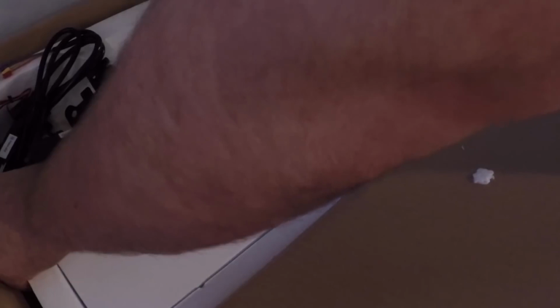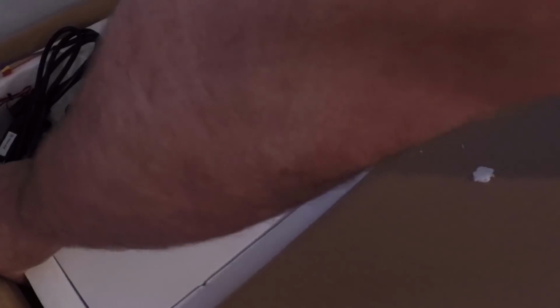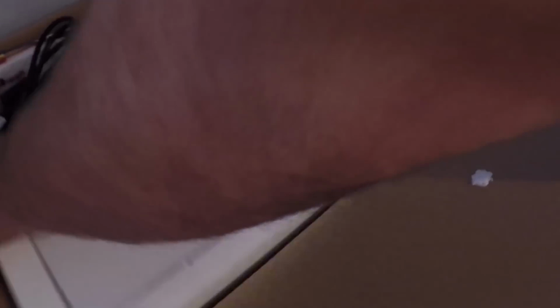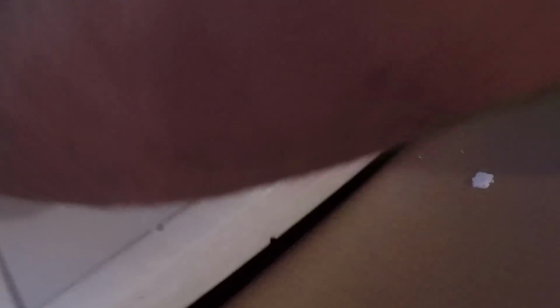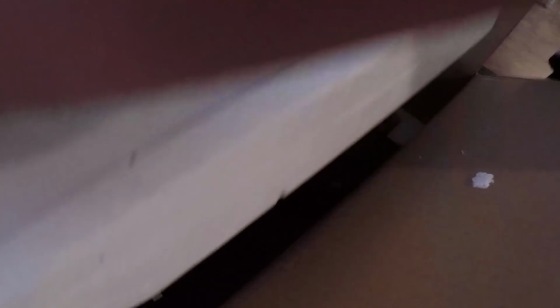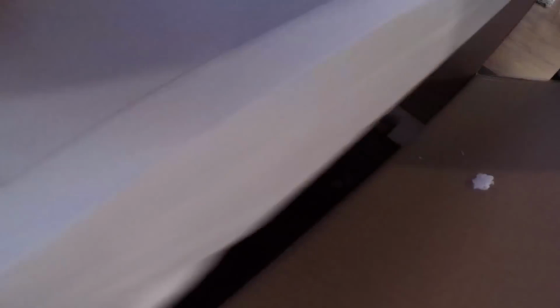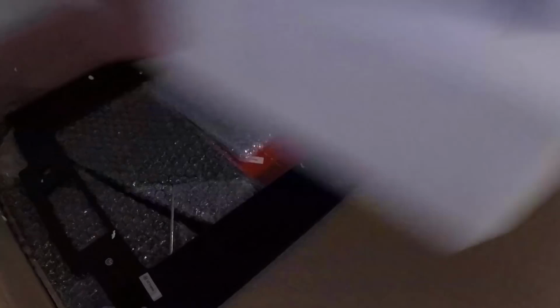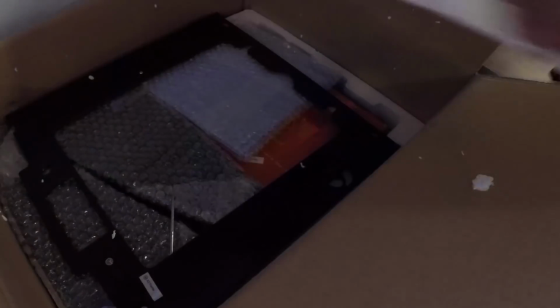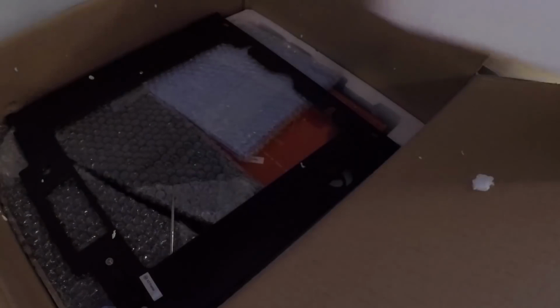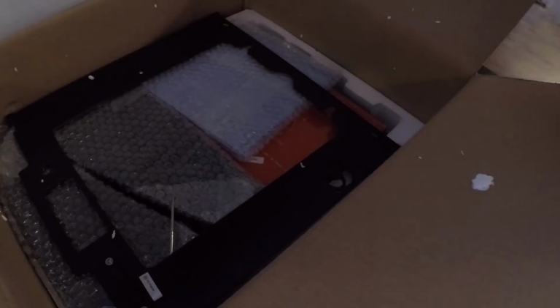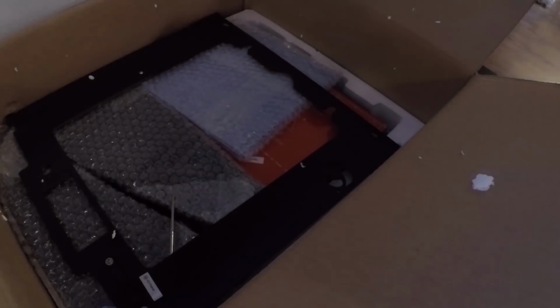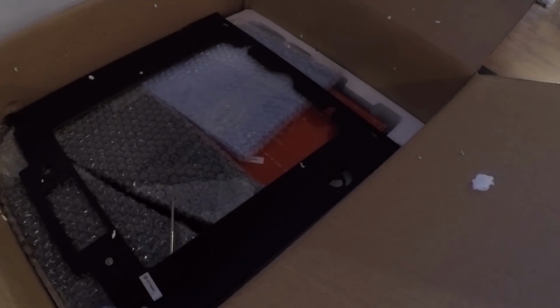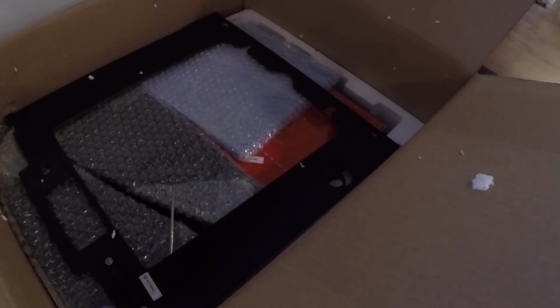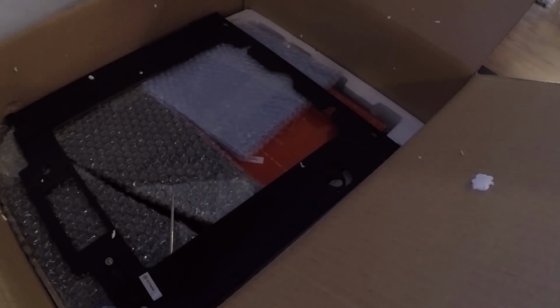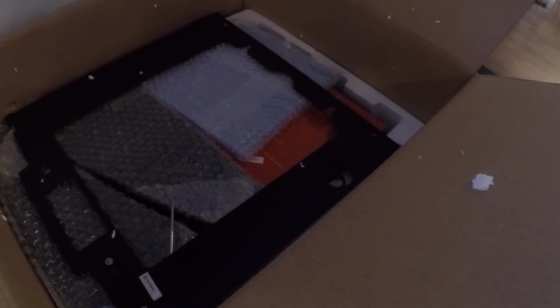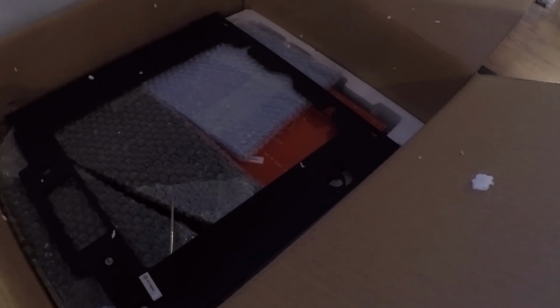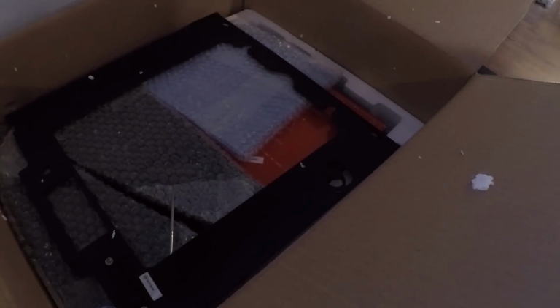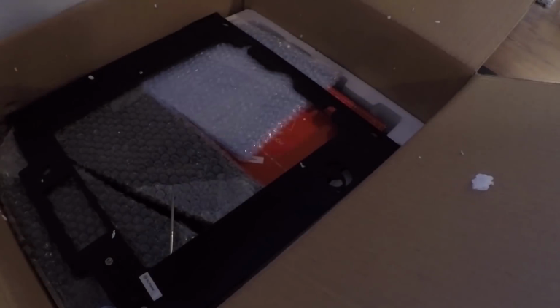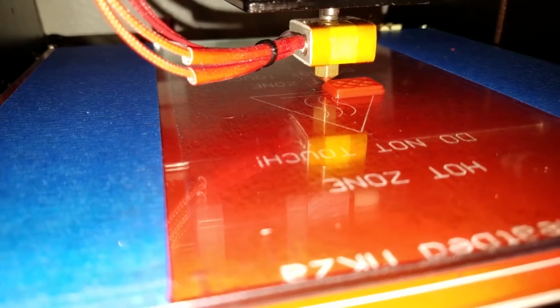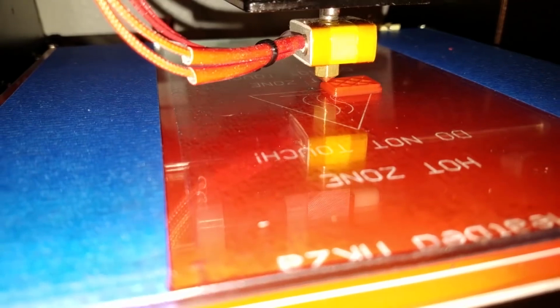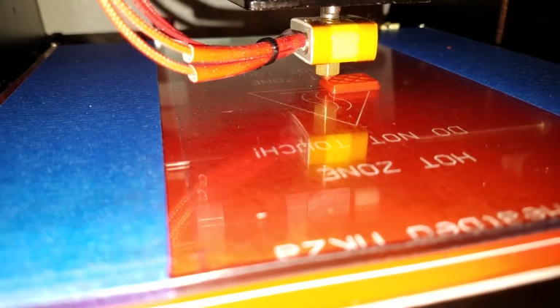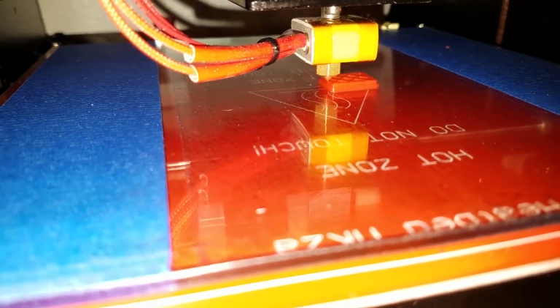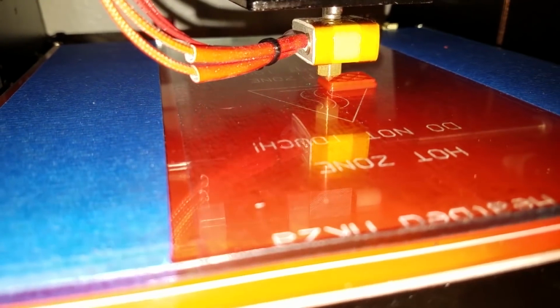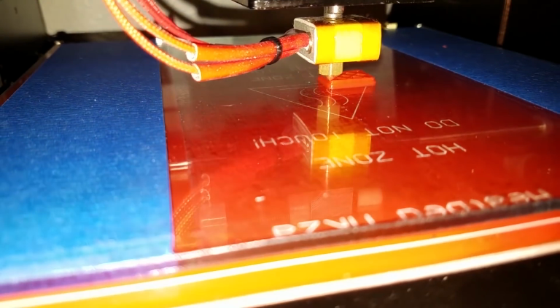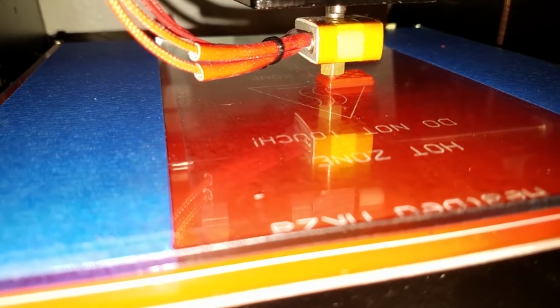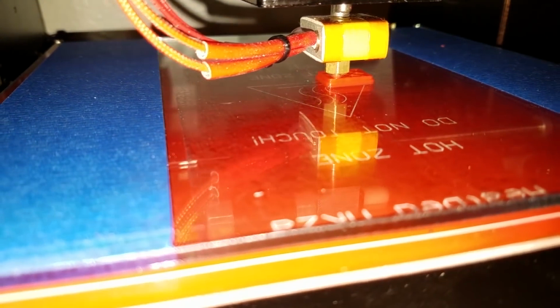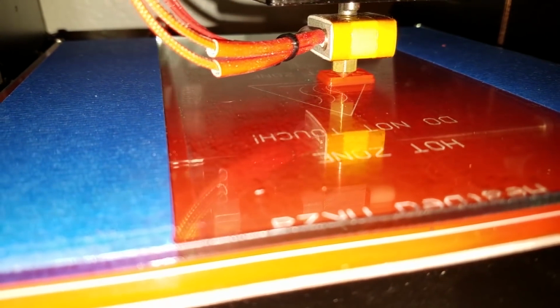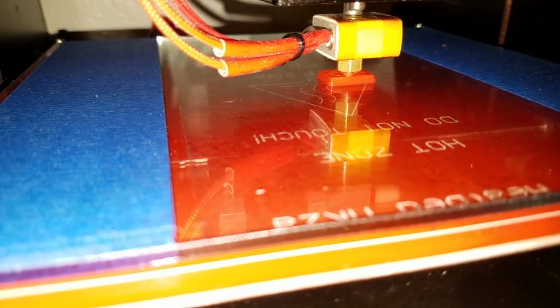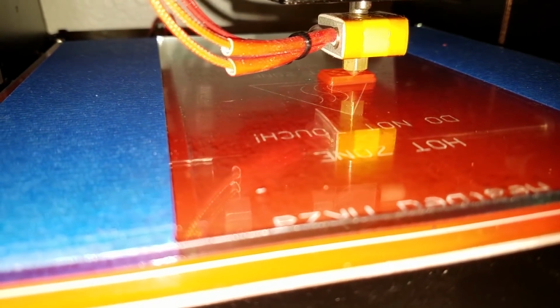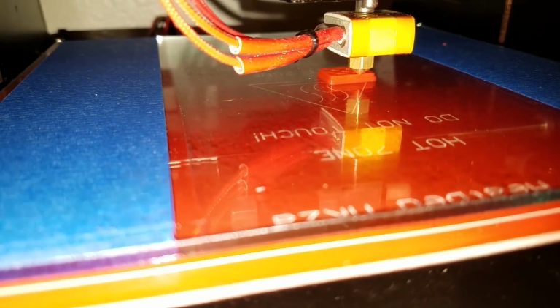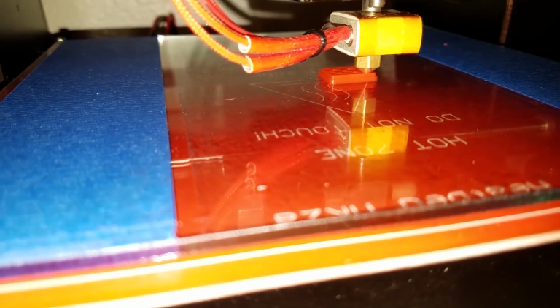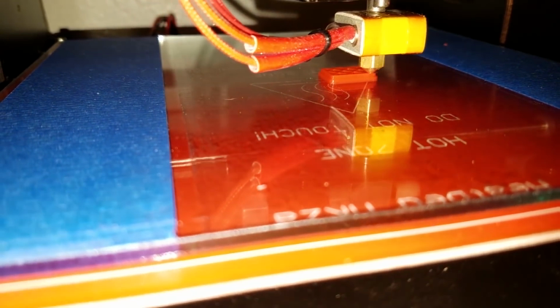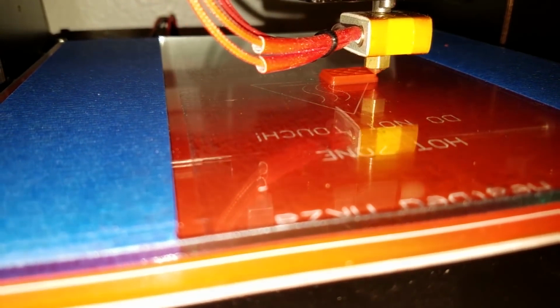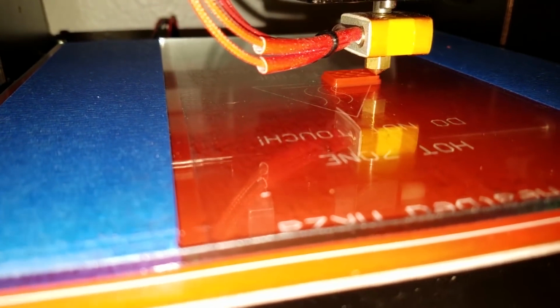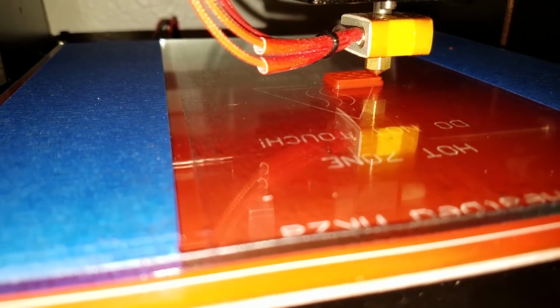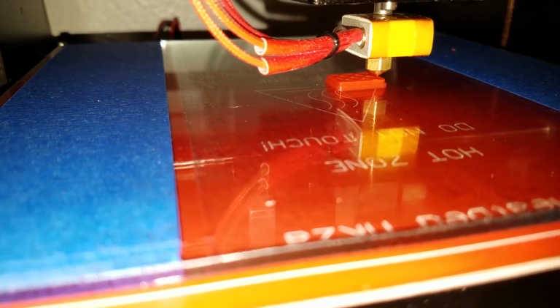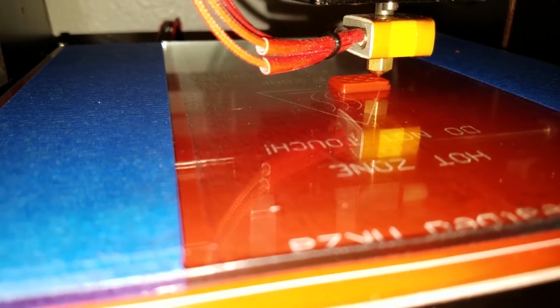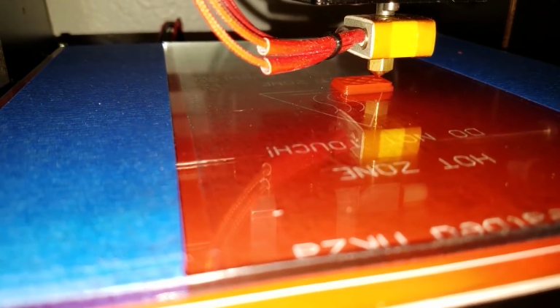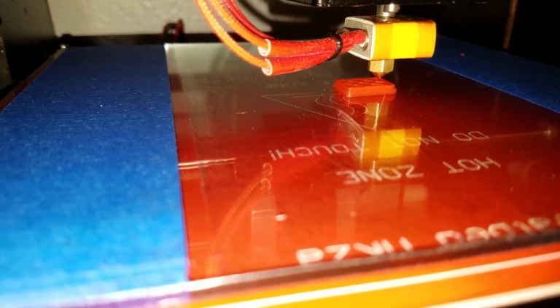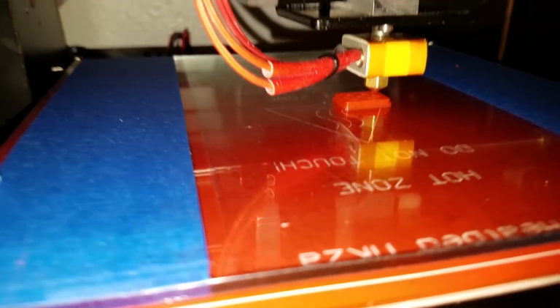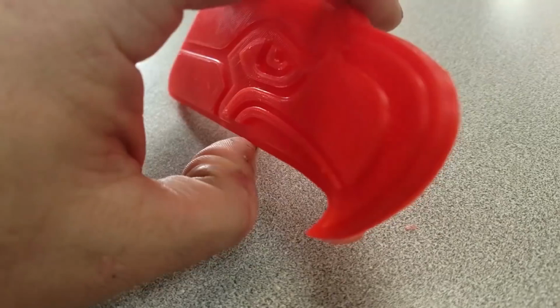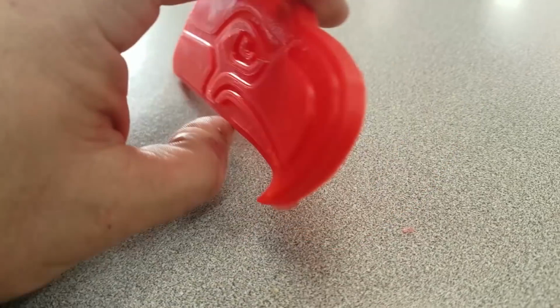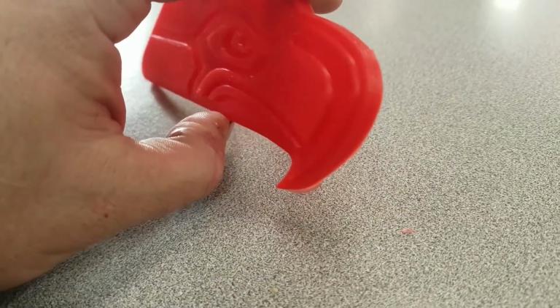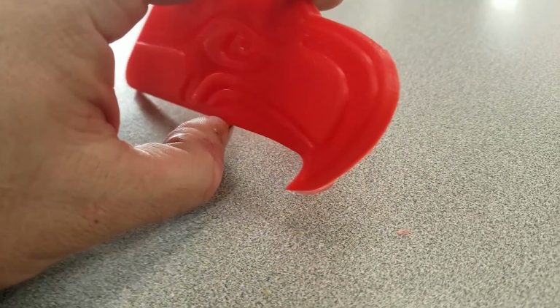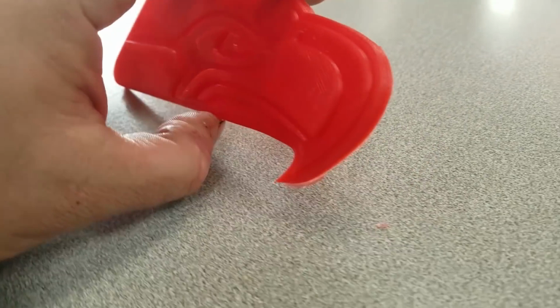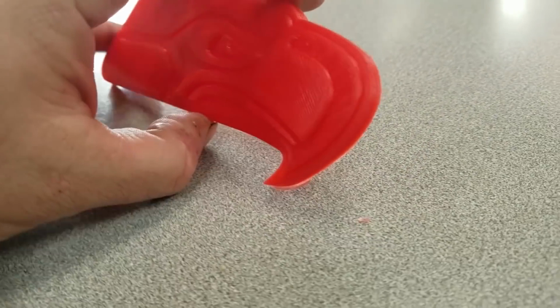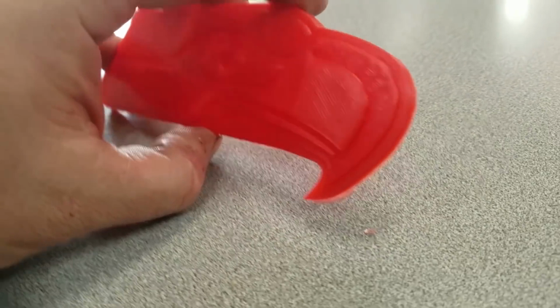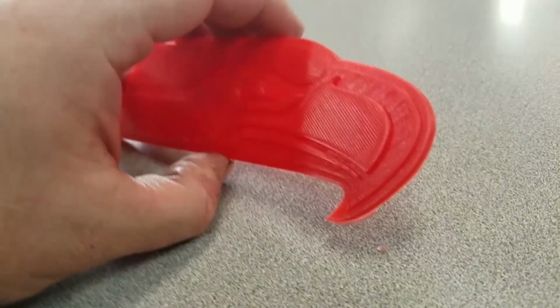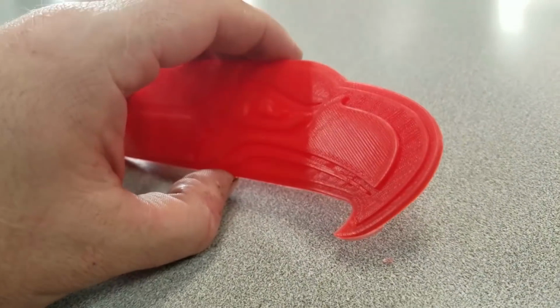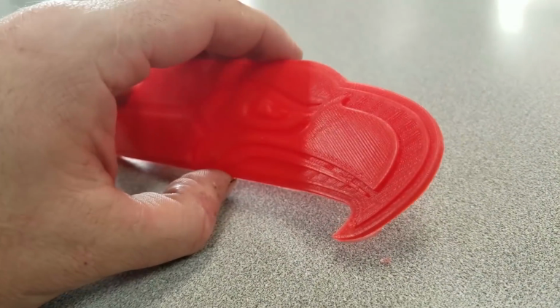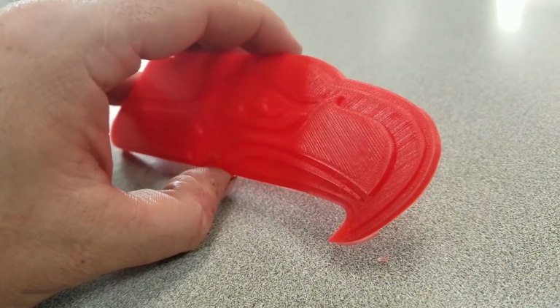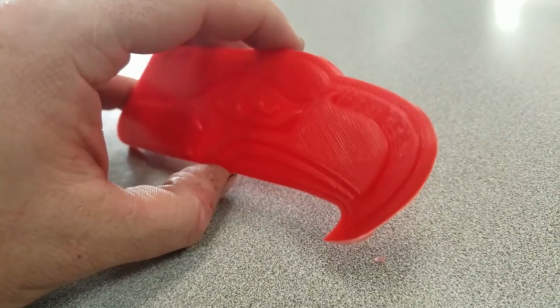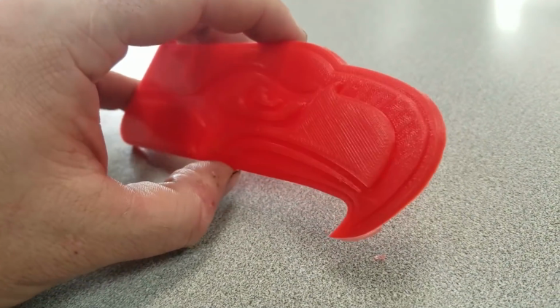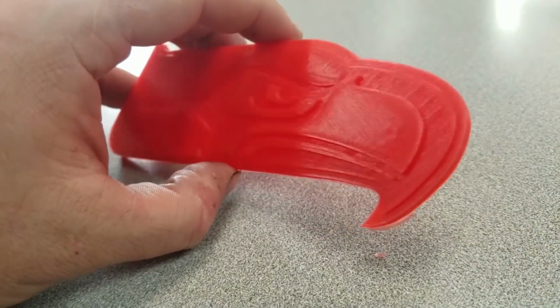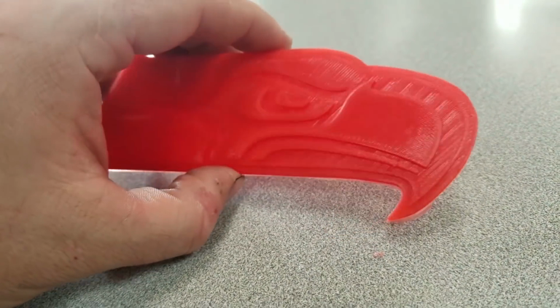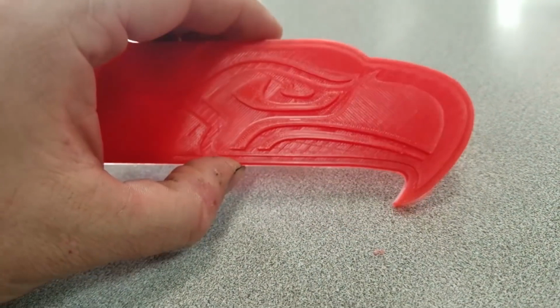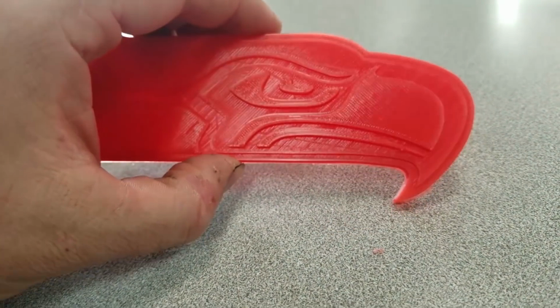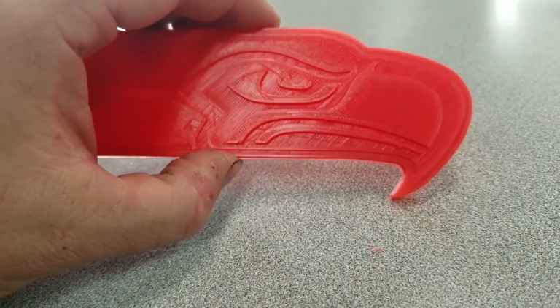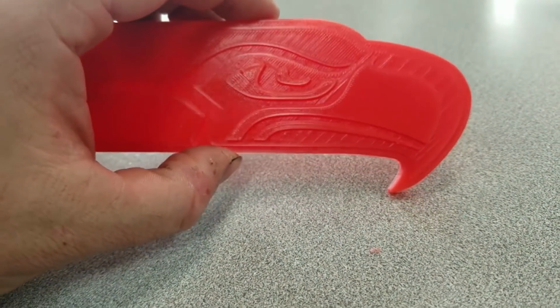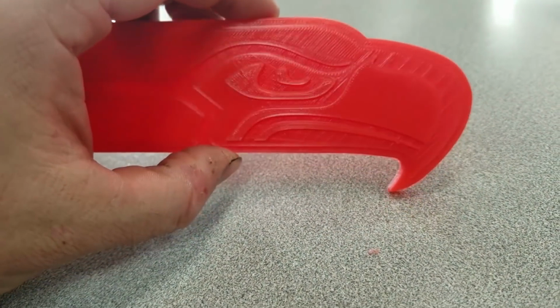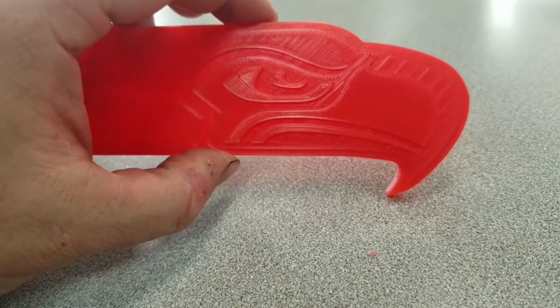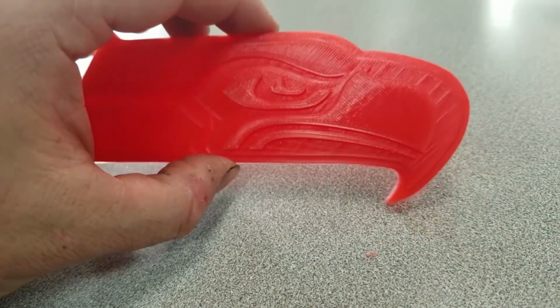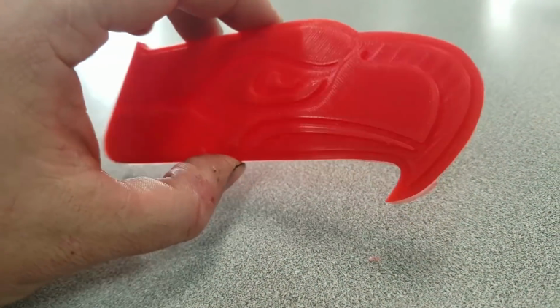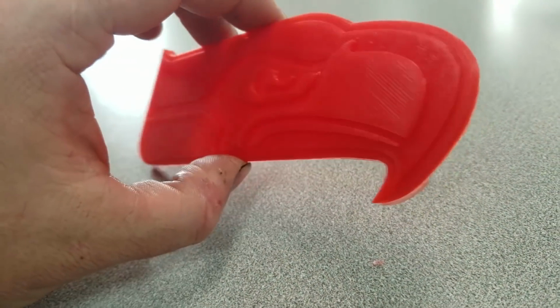Today we're going to assemble the cheapest 3D printer kit on eBay and see if it's any good. It could be pretty good, it could be pretty bad, but there's only one way to find out.